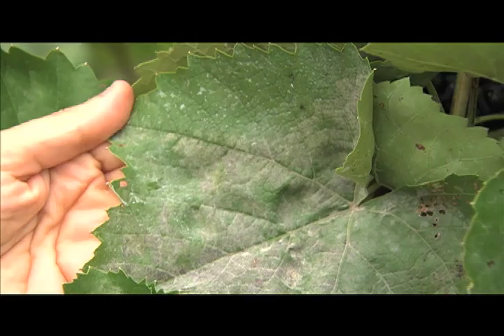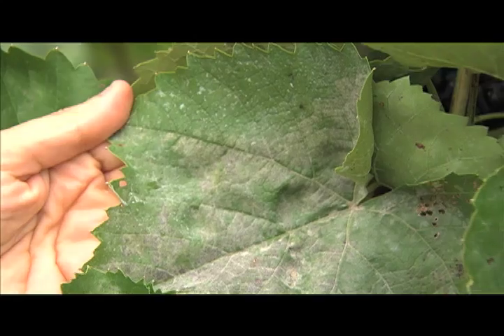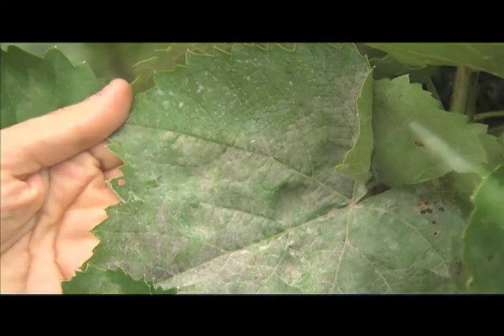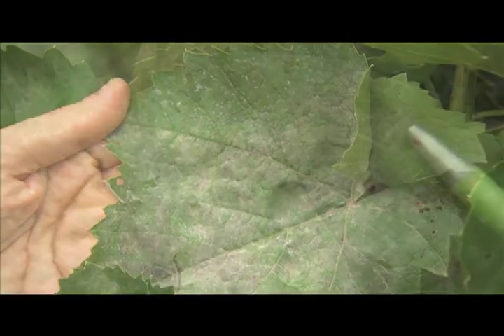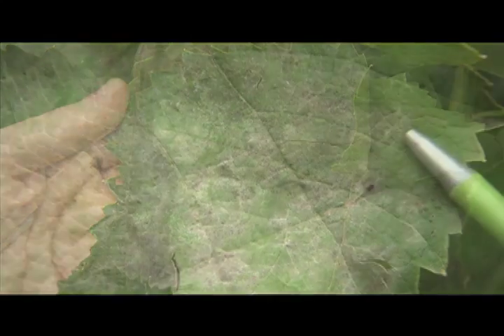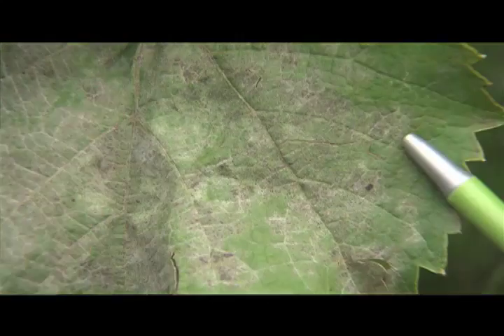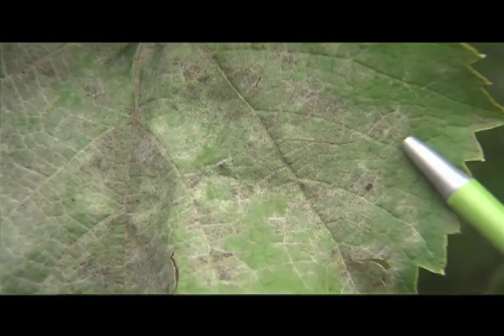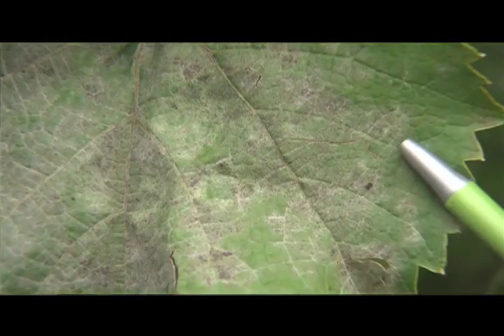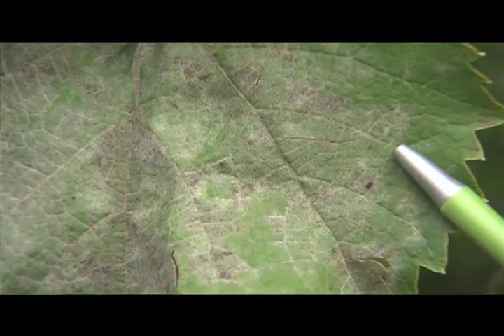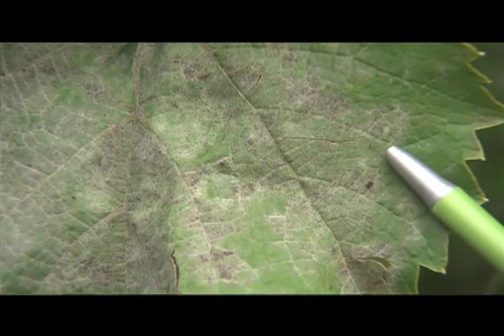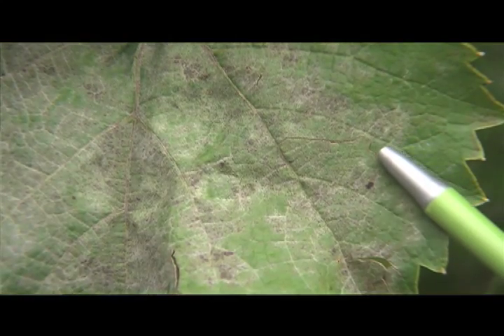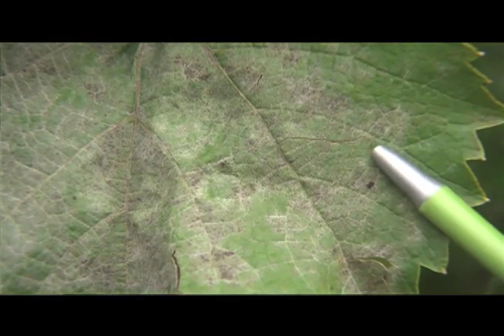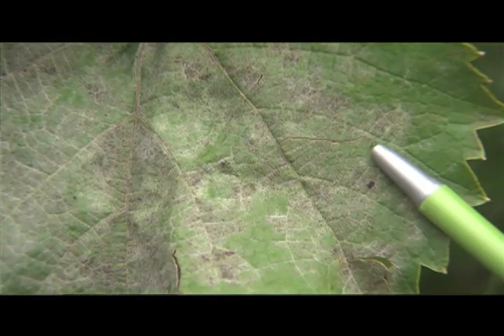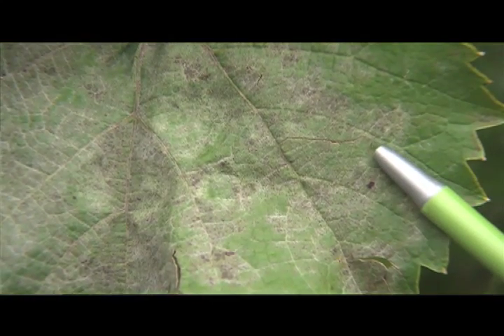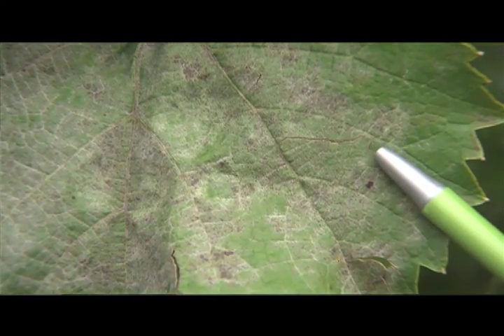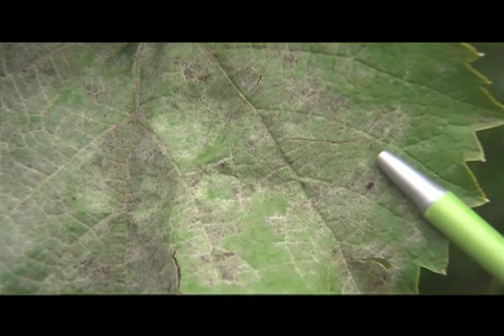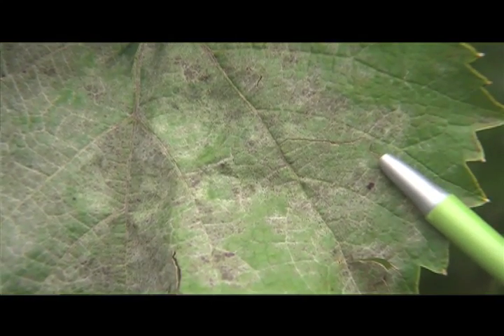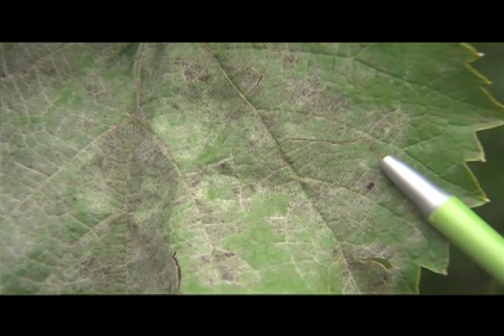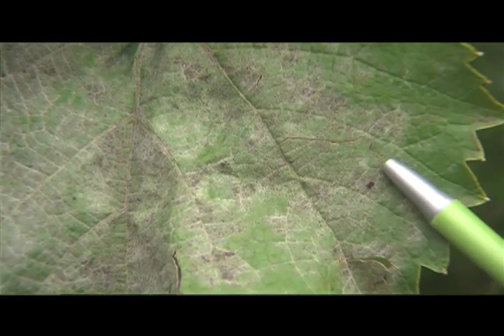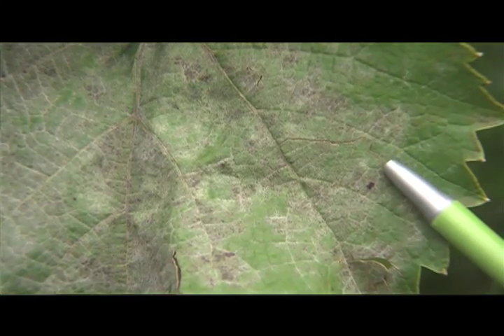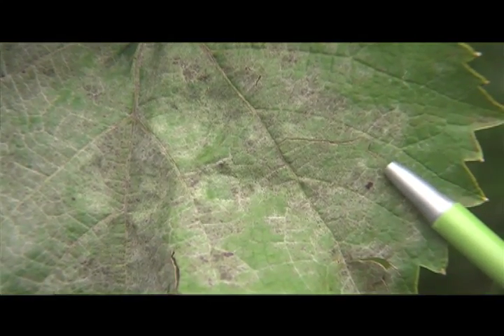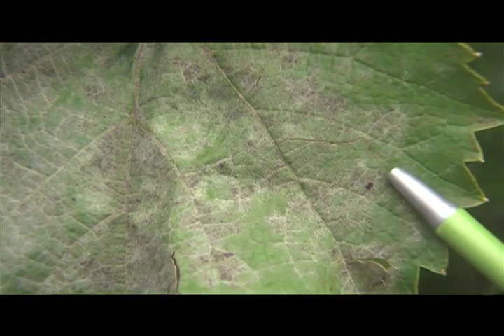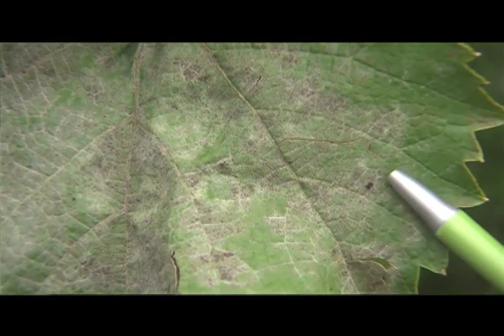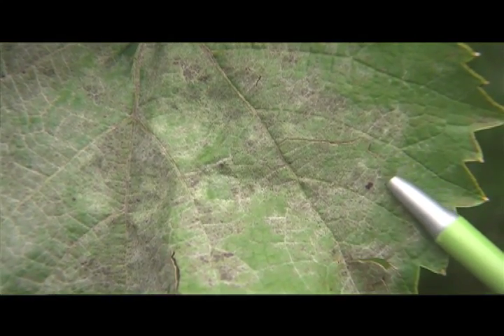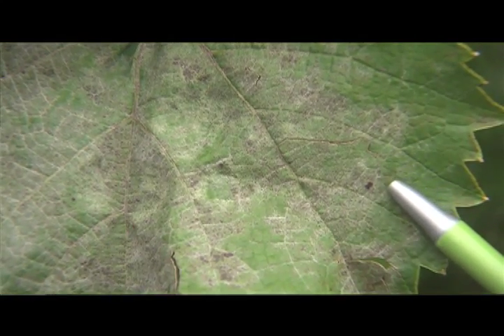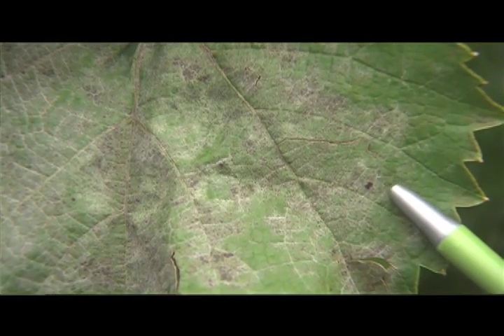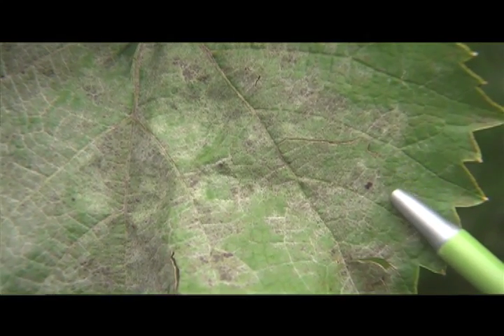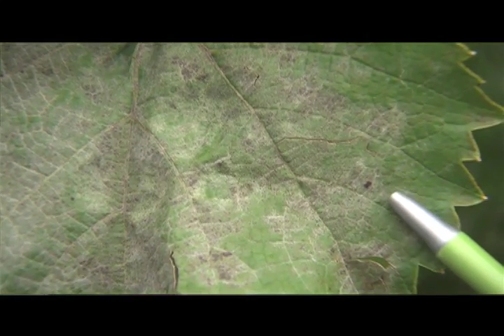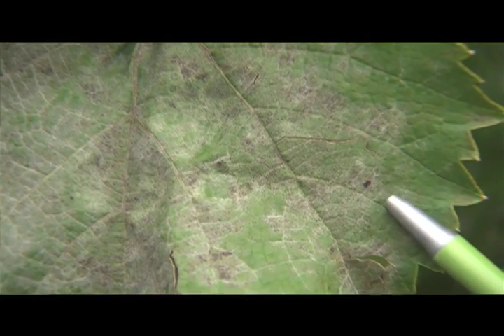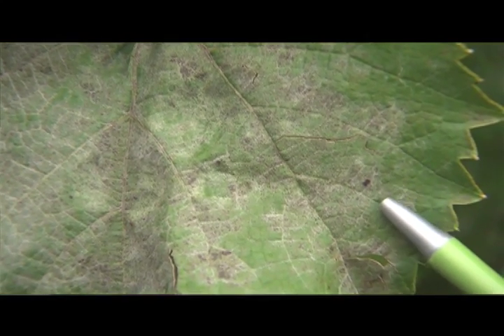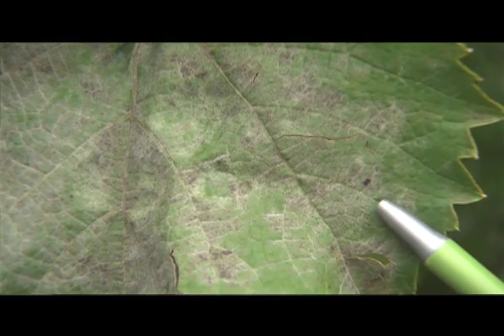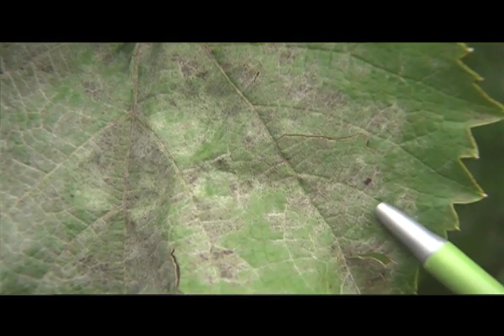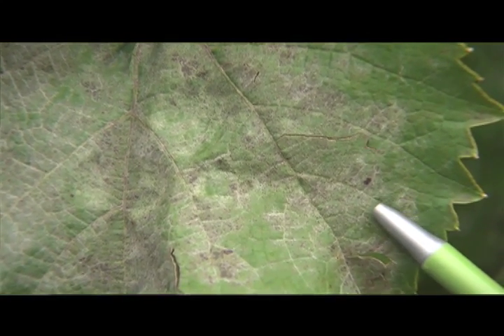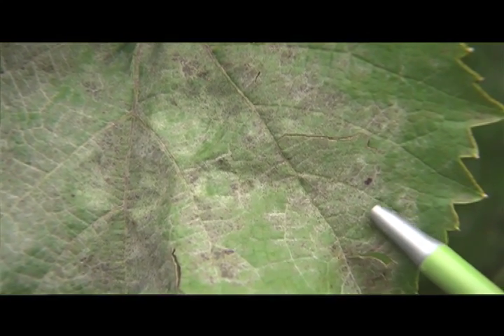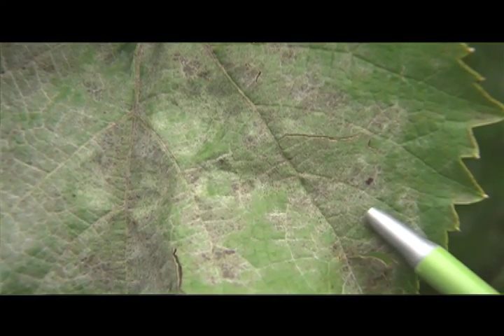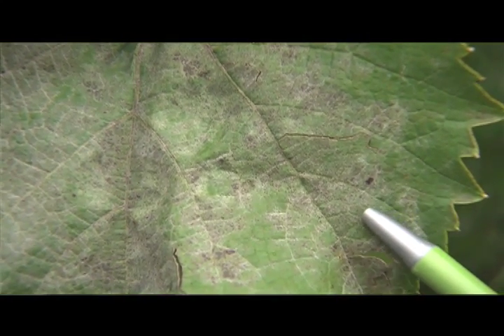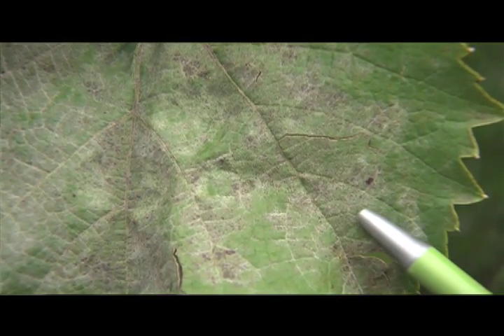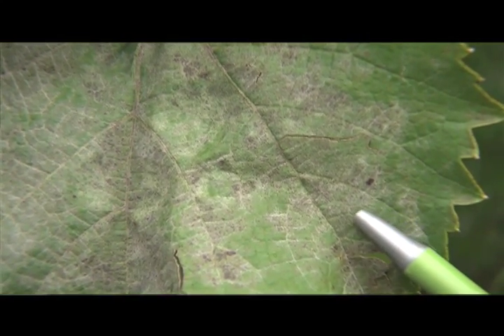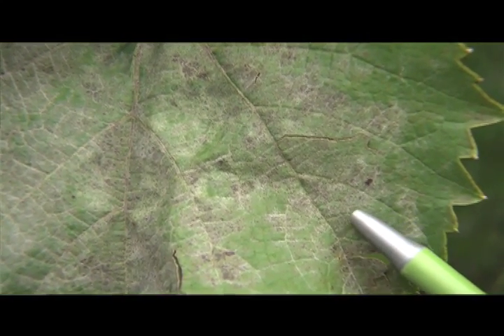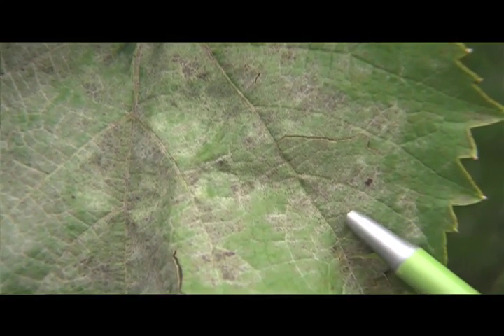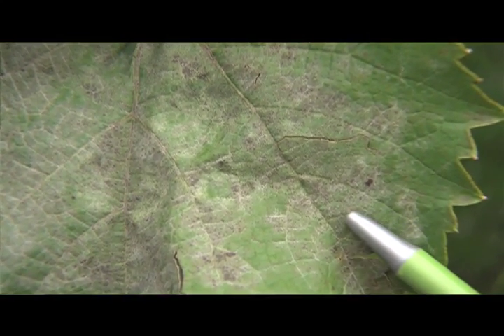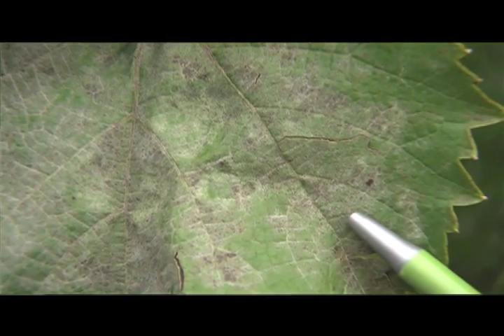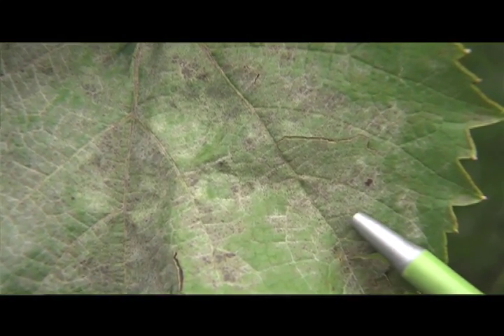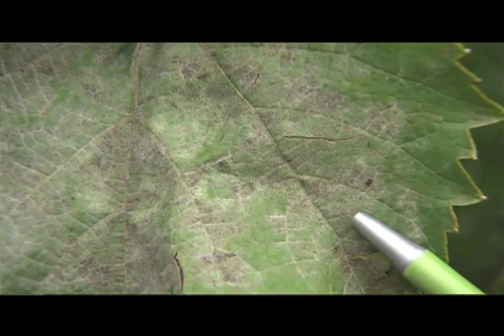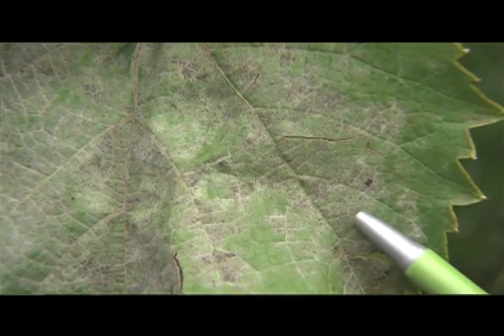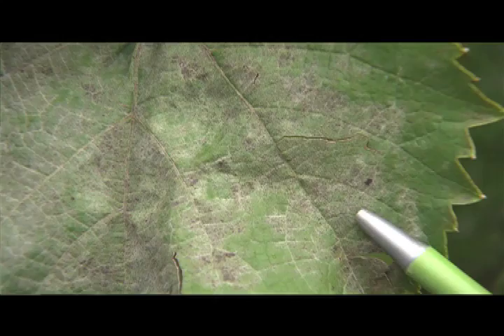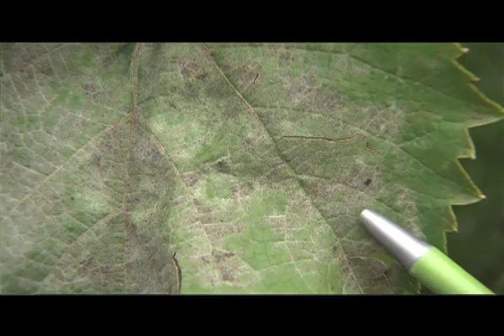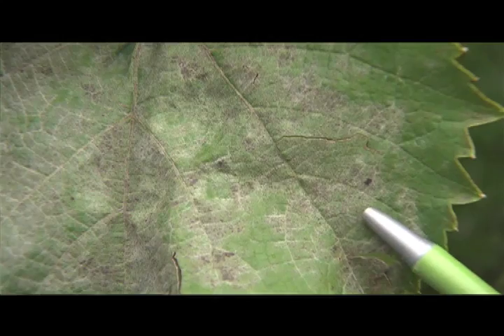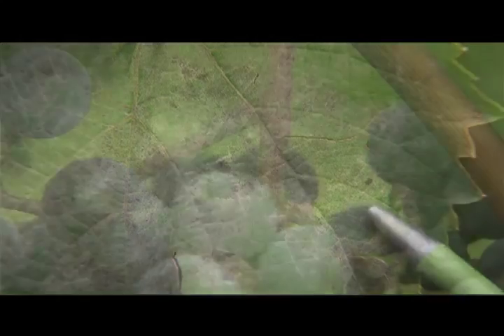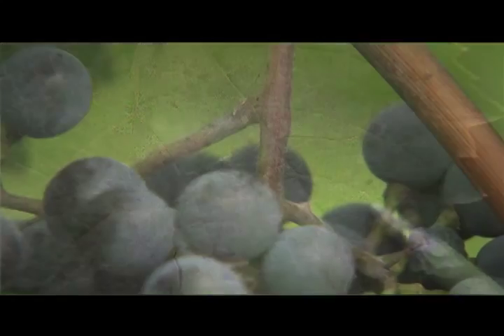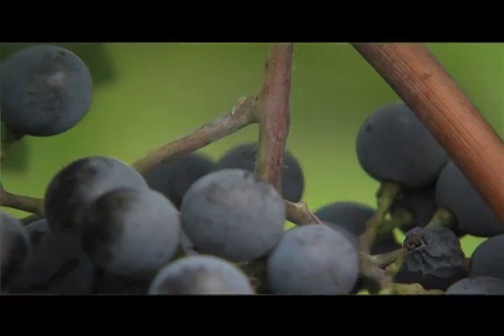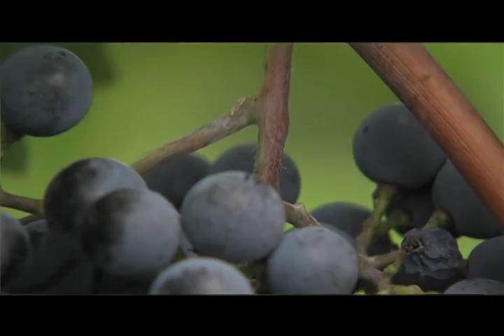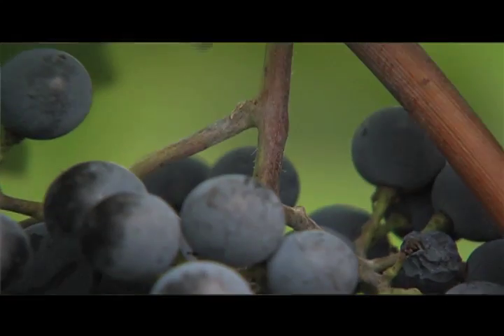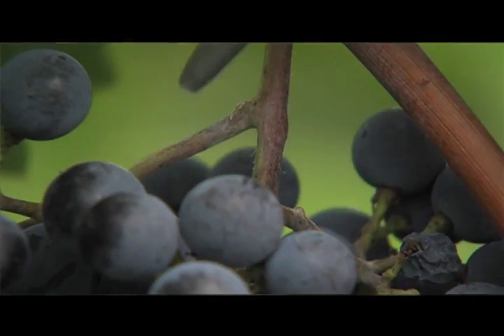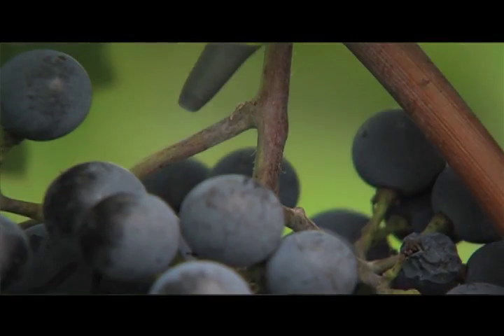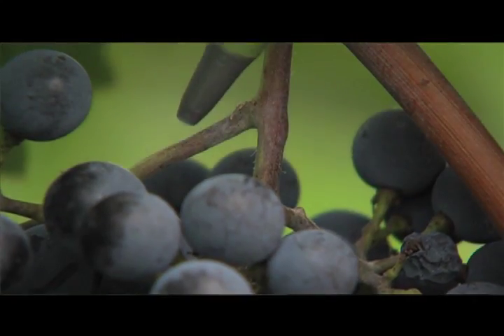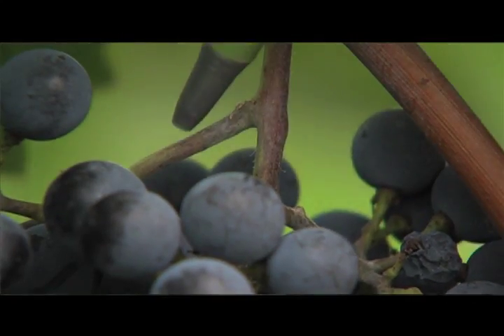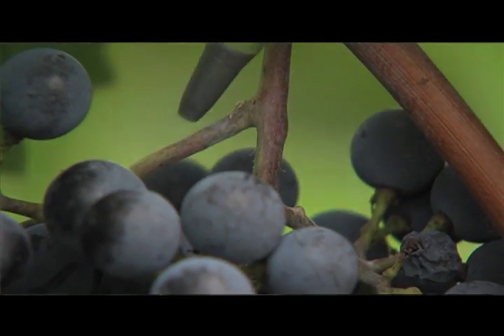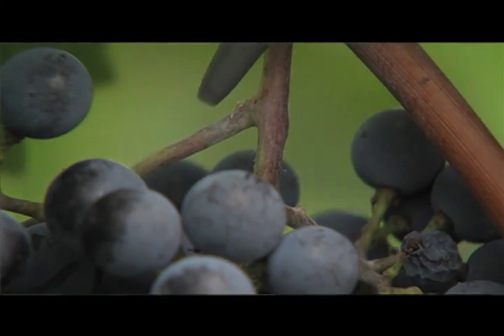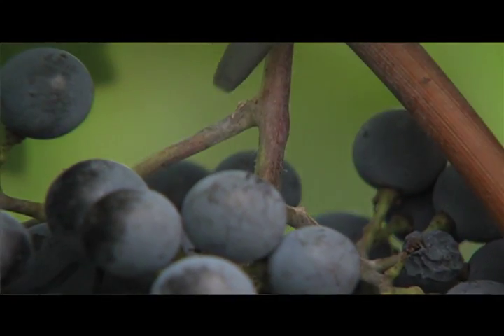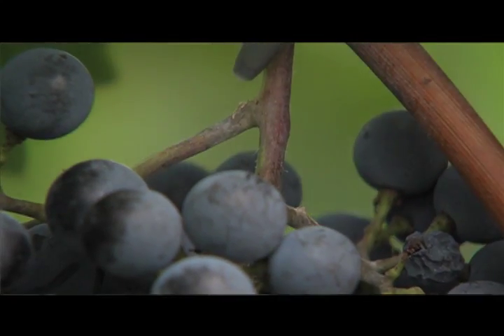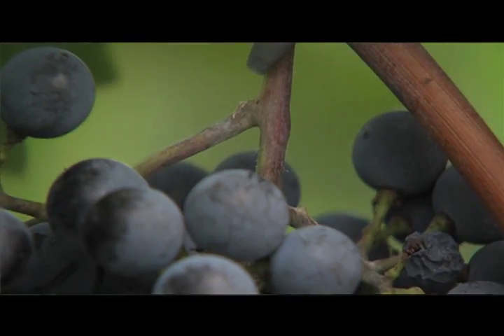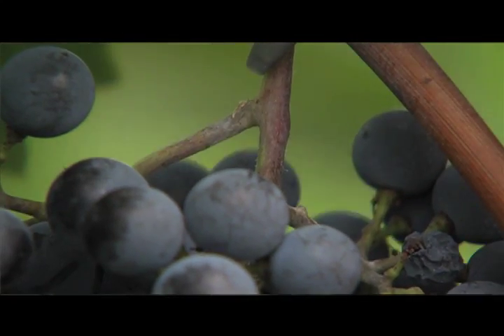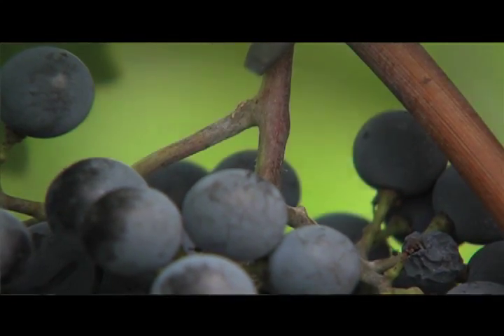The most common symptom of powdery mildew is the white, dusty, or powdery fungal growth on top sides of leaves, young shoots, and fruit.